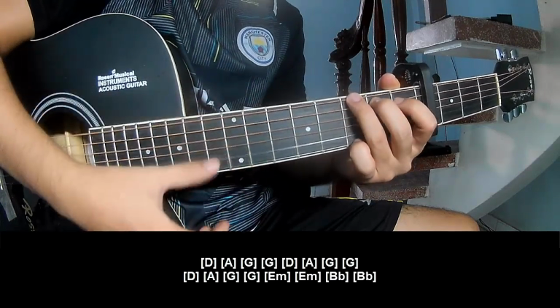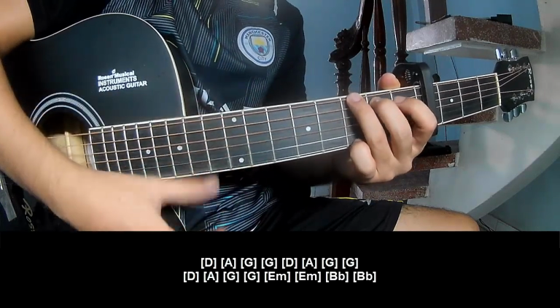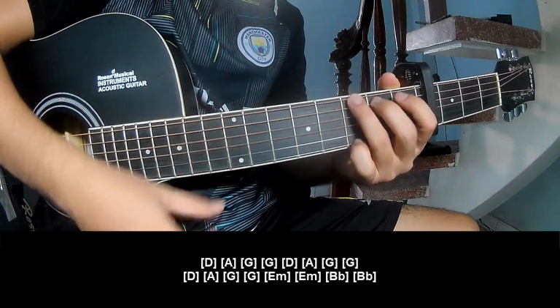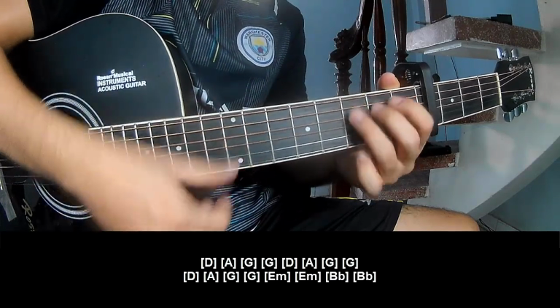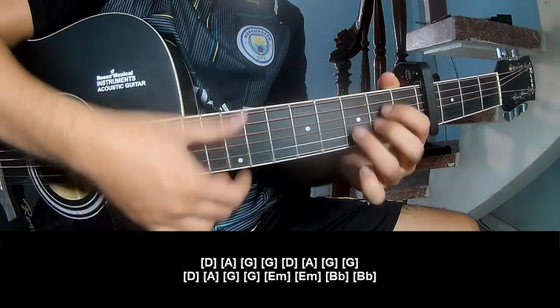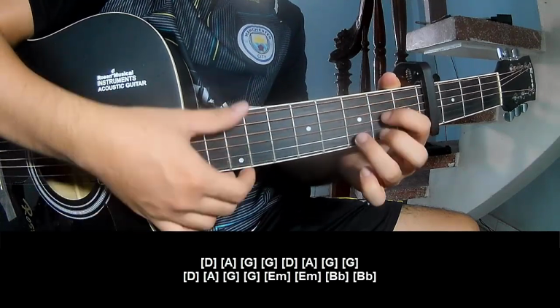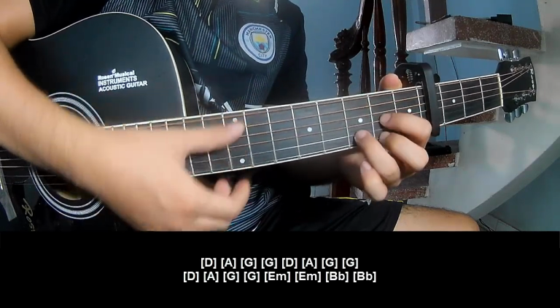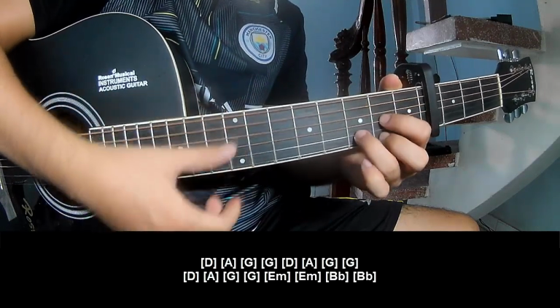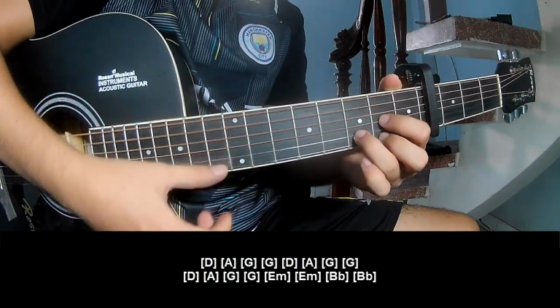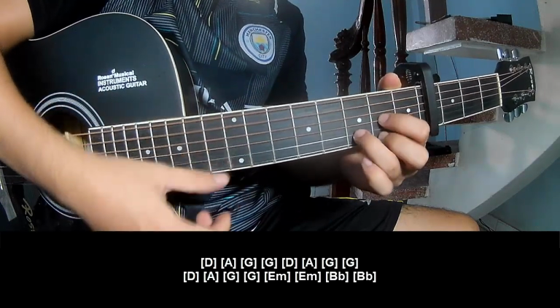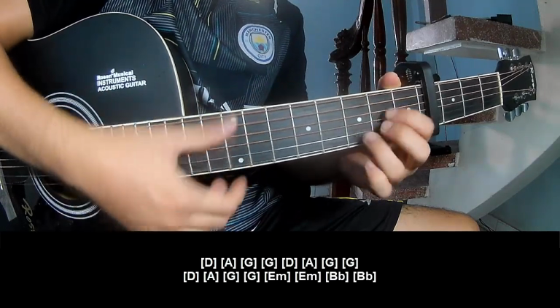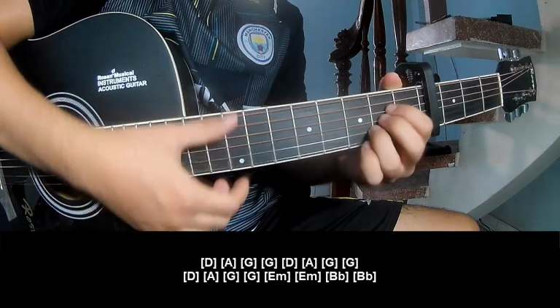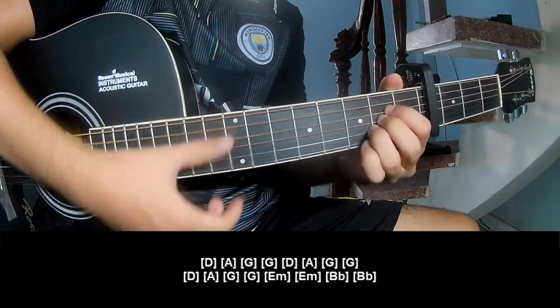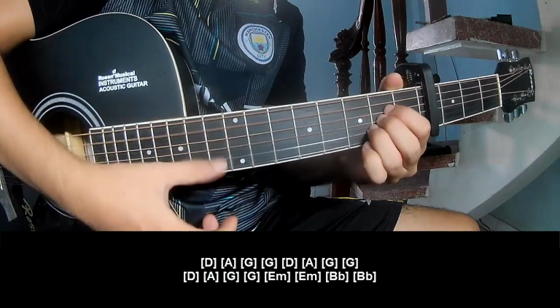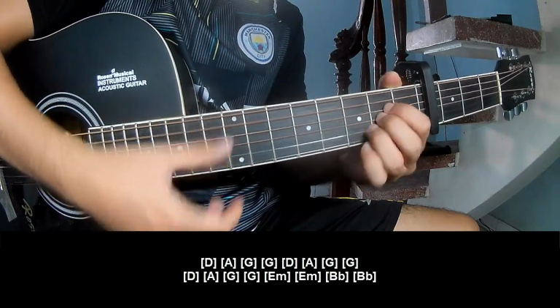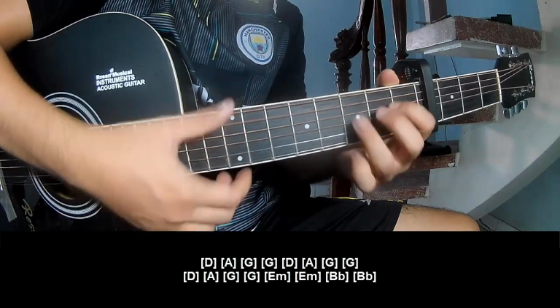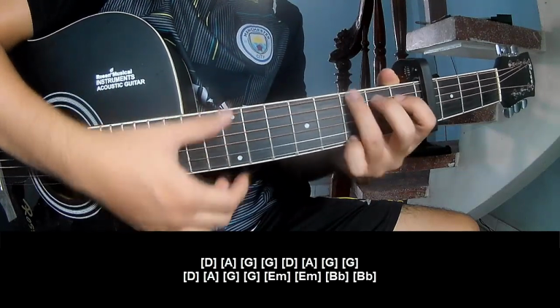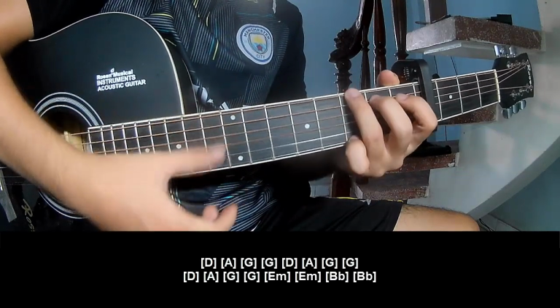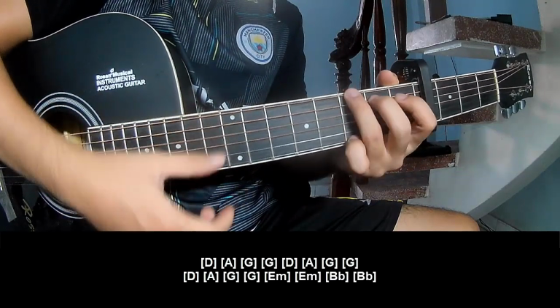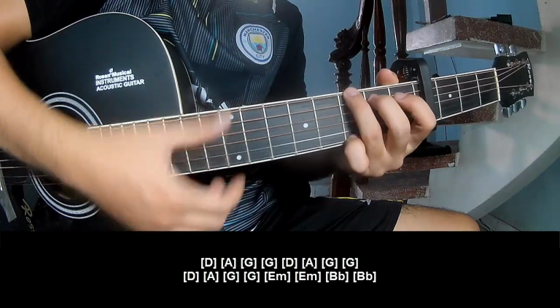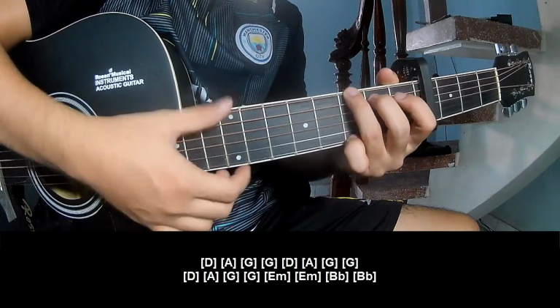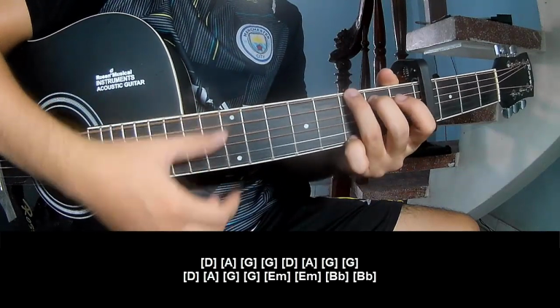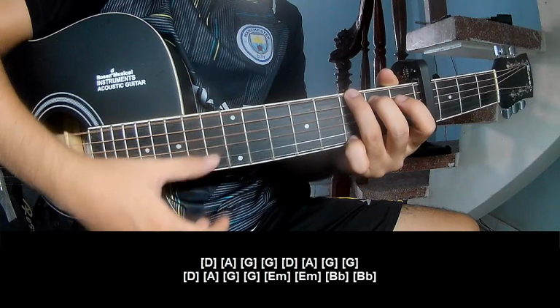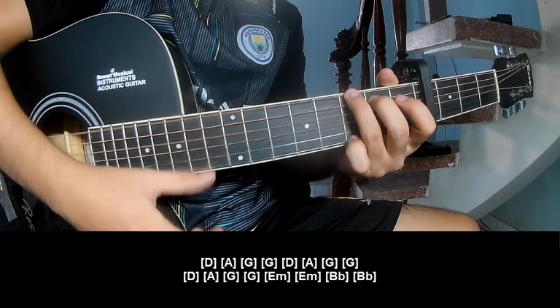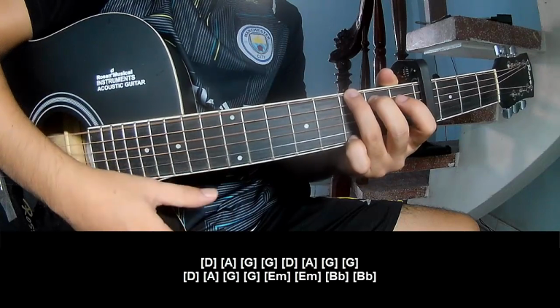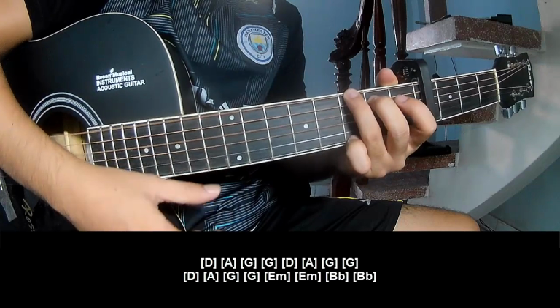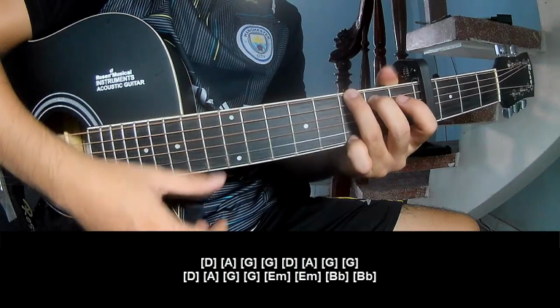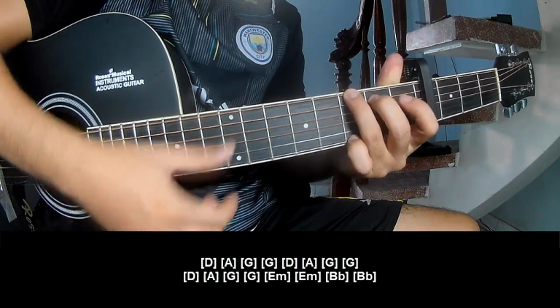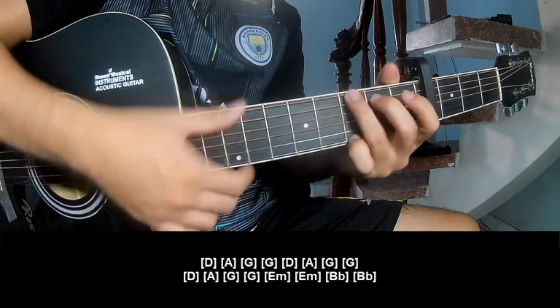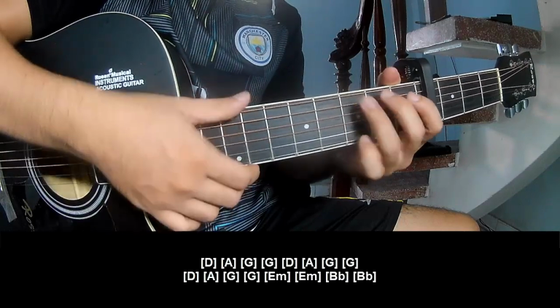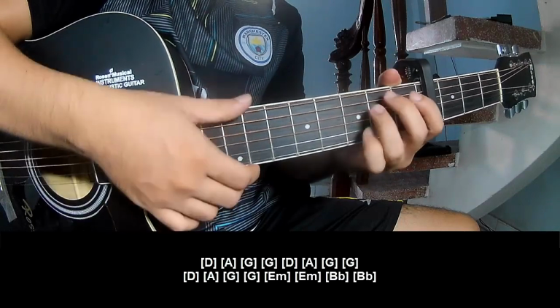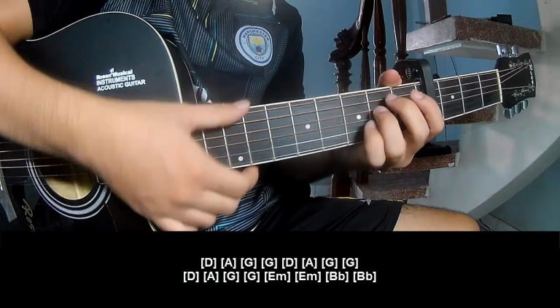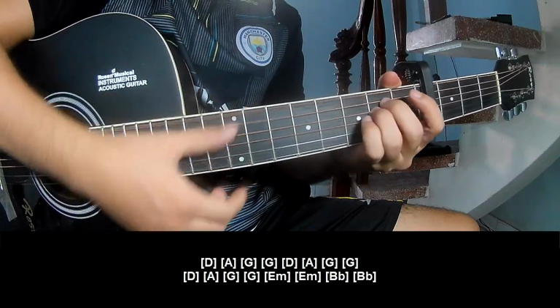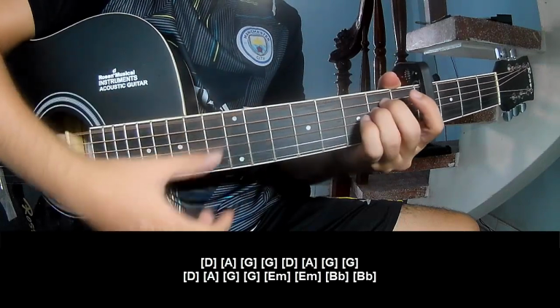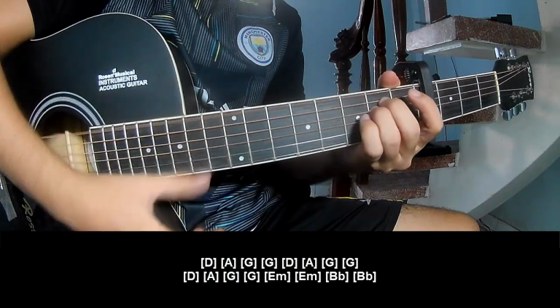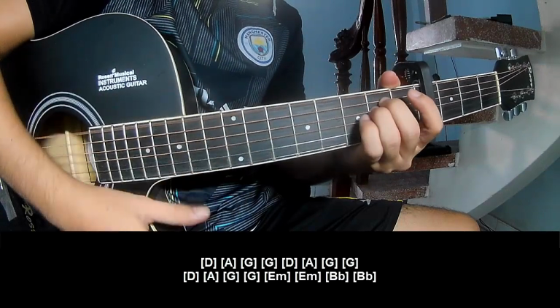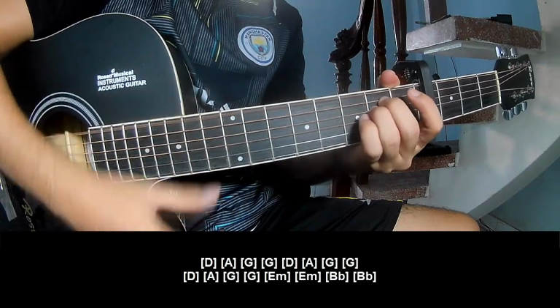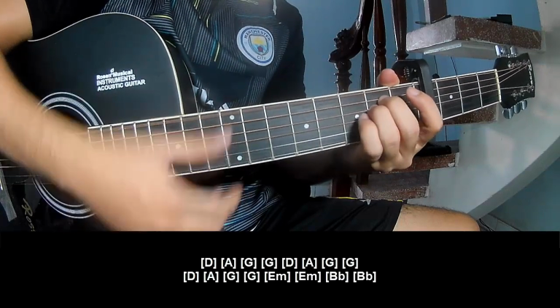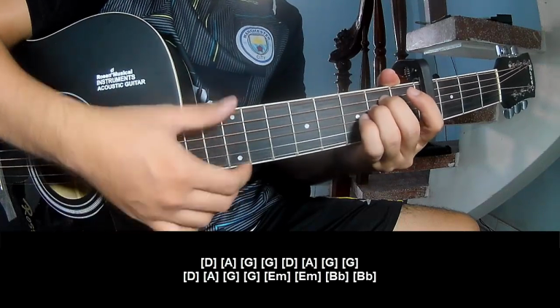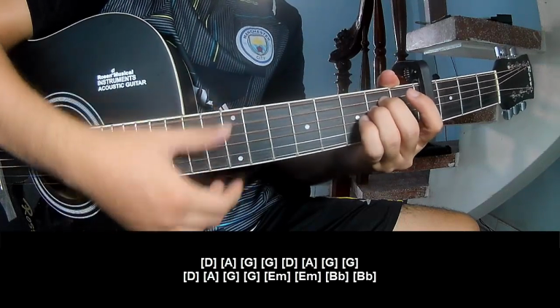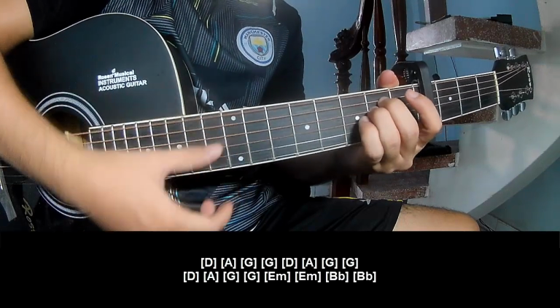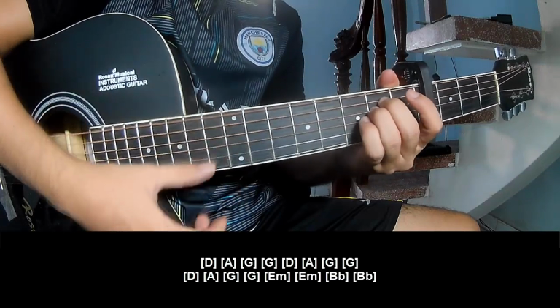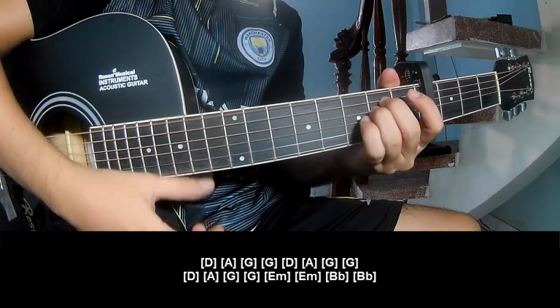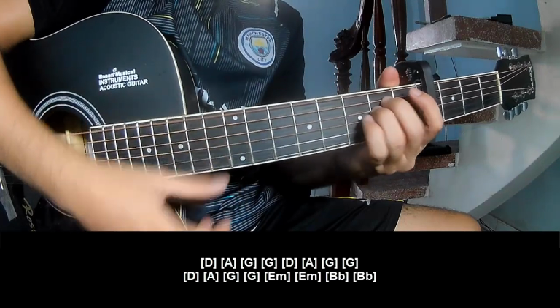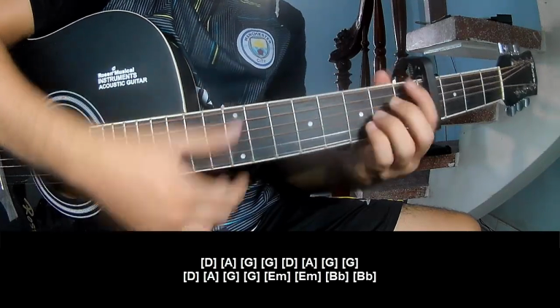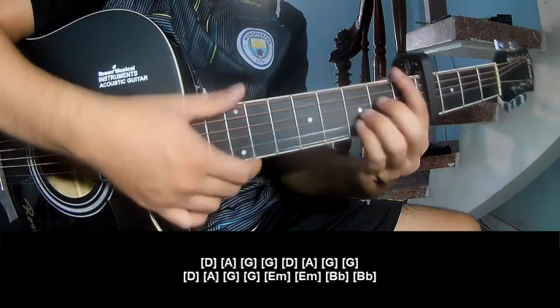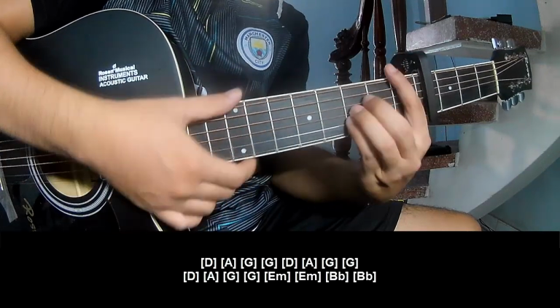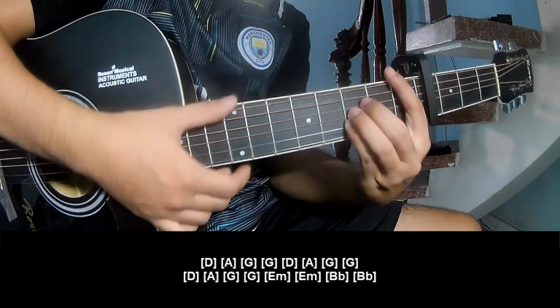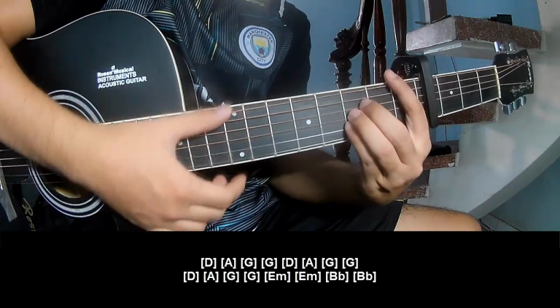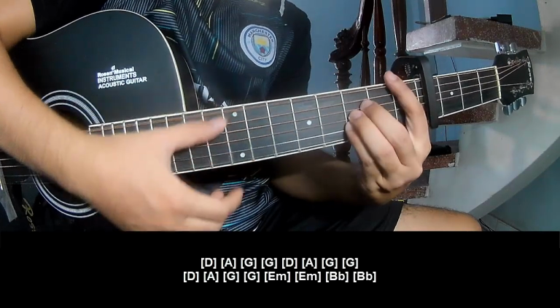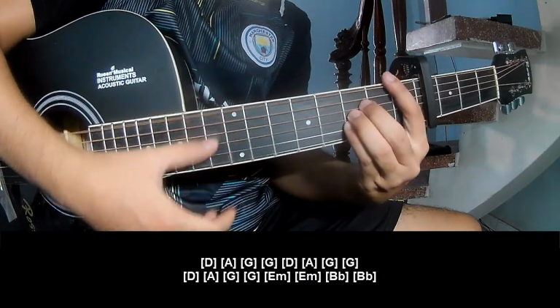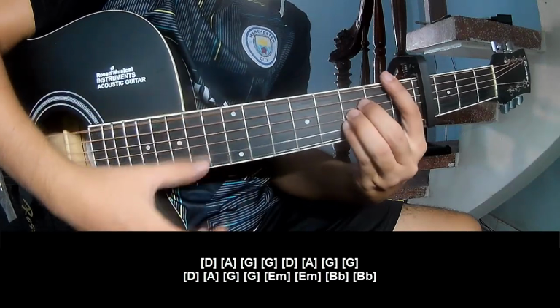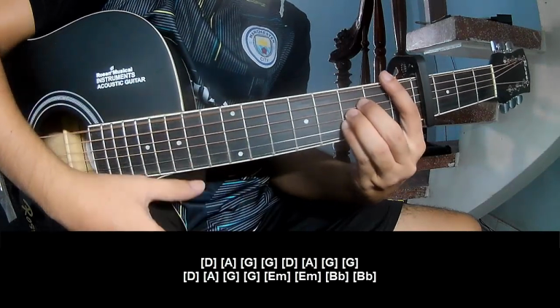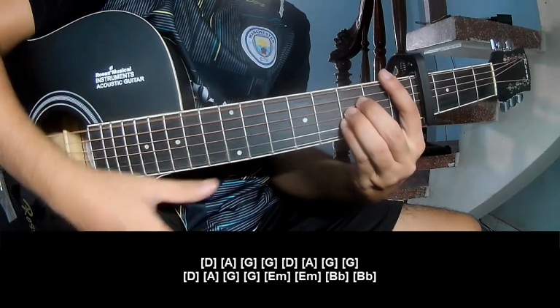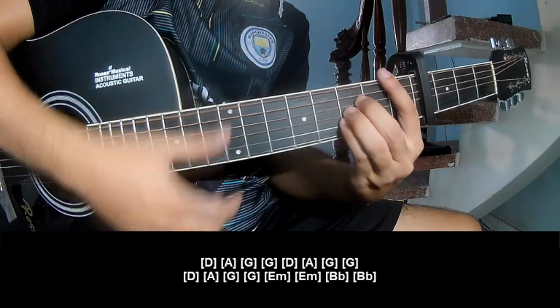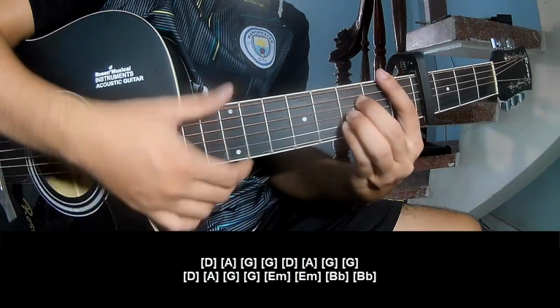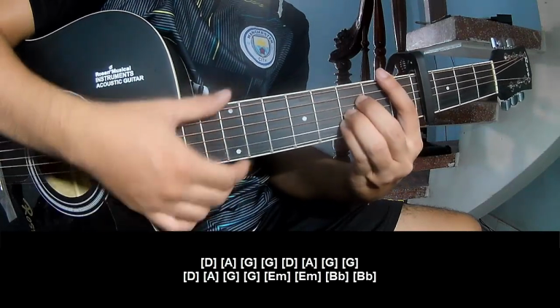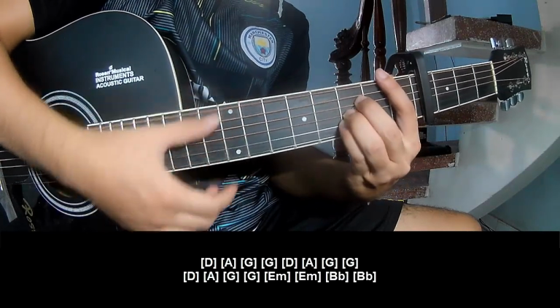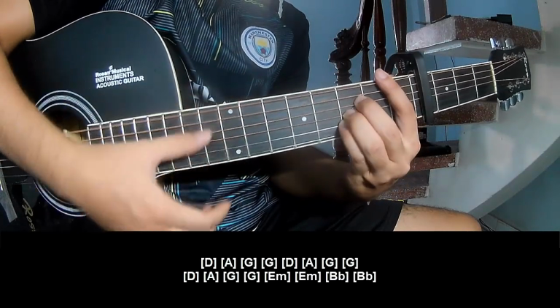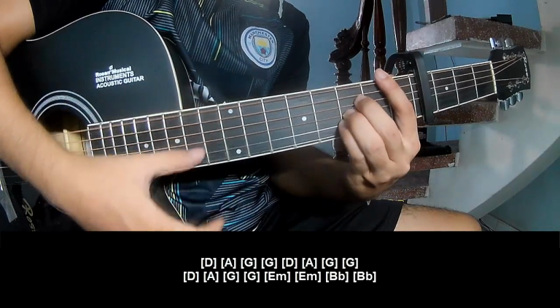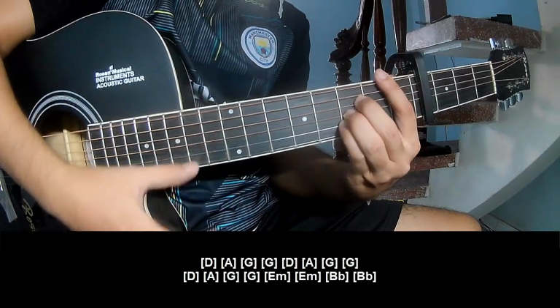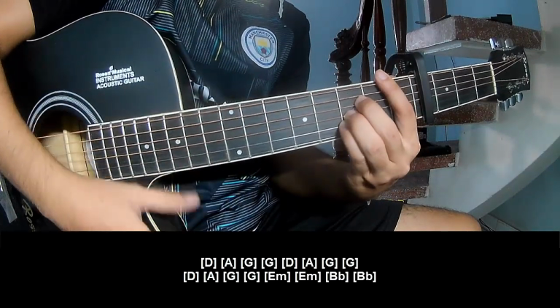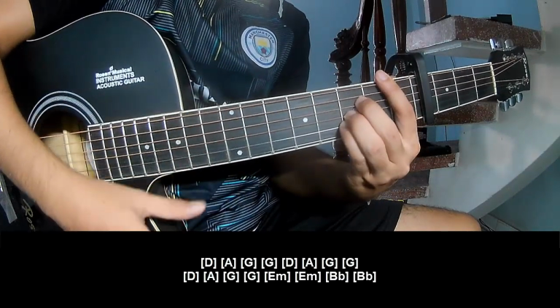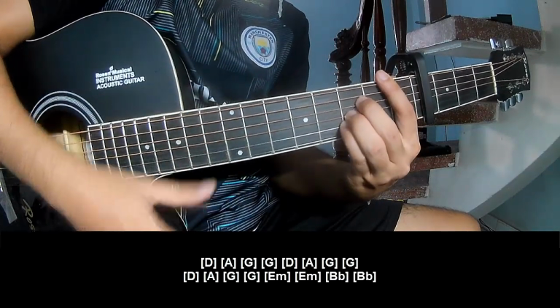G, Em, A, G, G. Em, A, G, G. Em, A, G, G. And Em, Em. Bm, Em, Bm. N, Em.